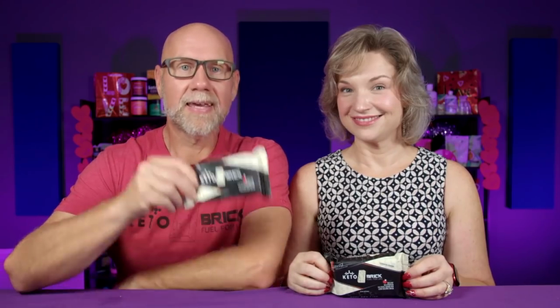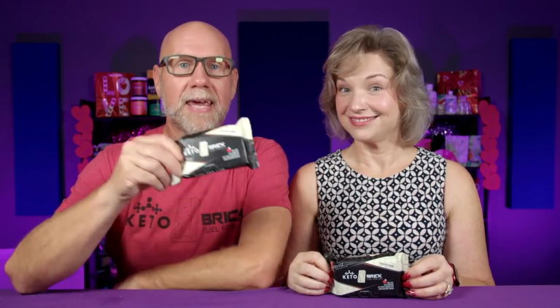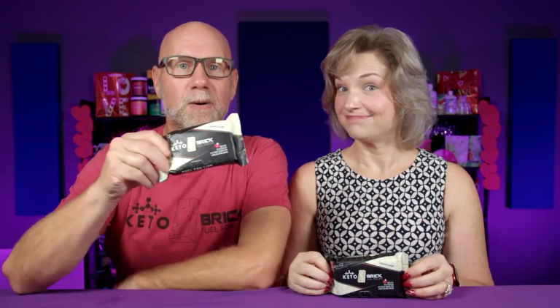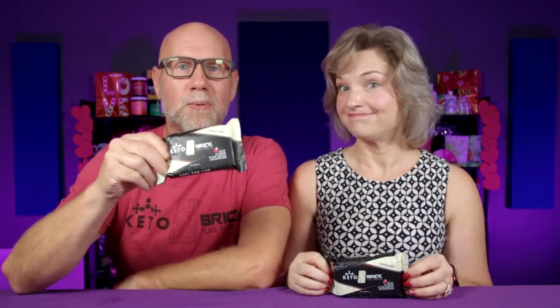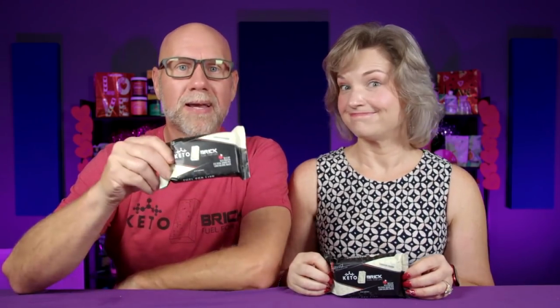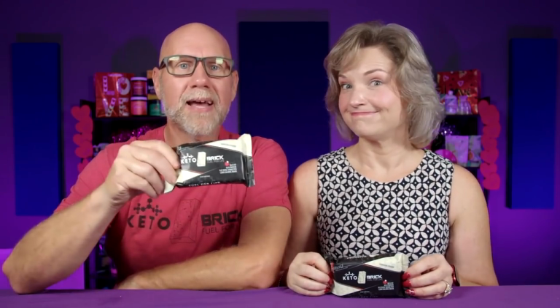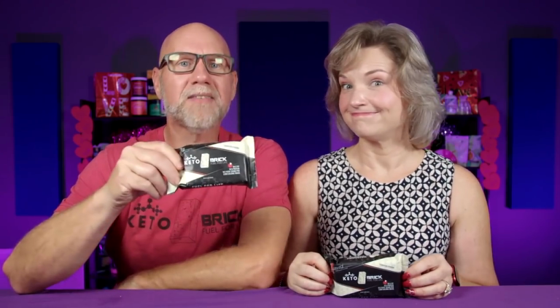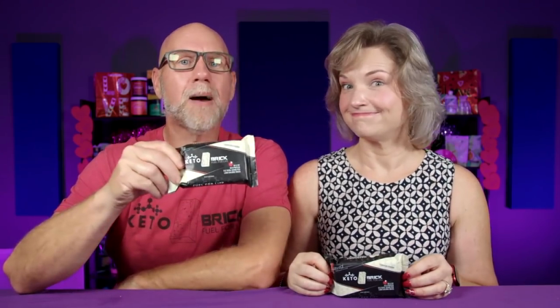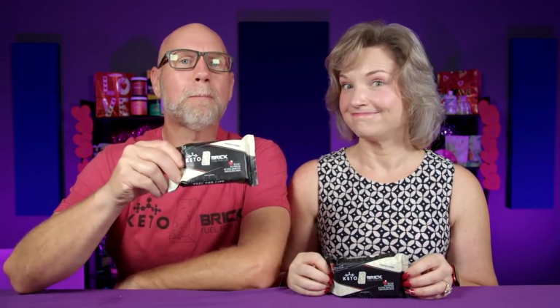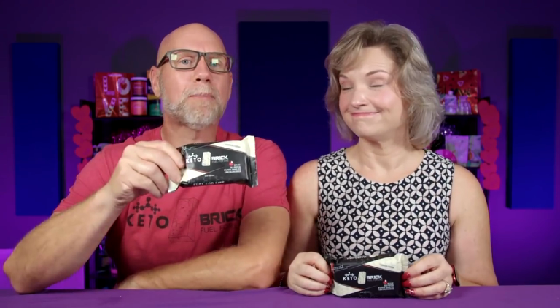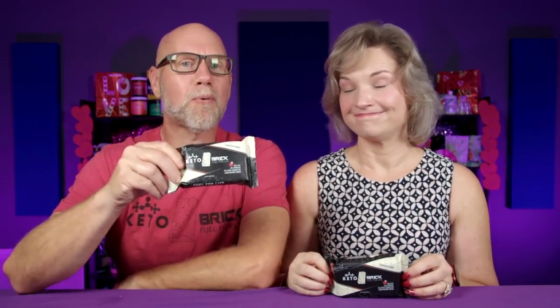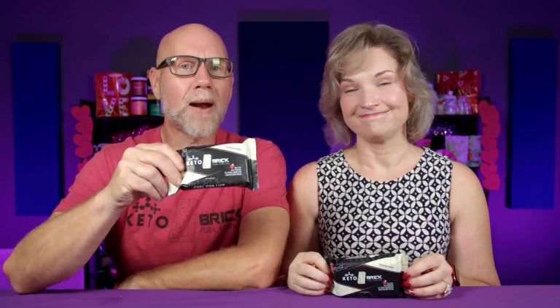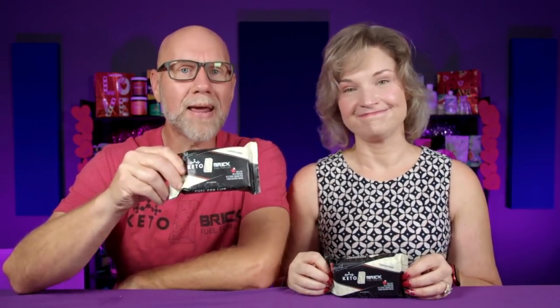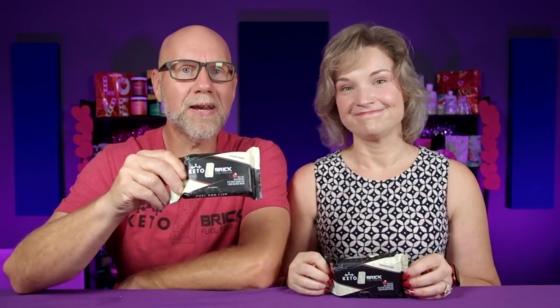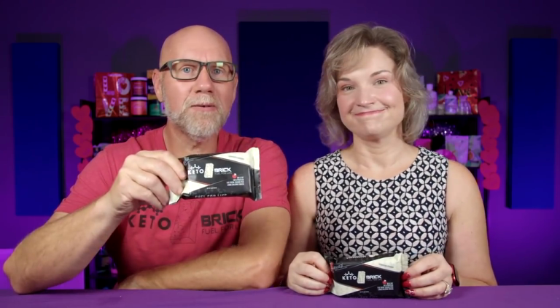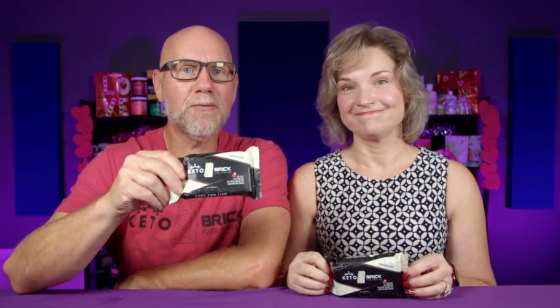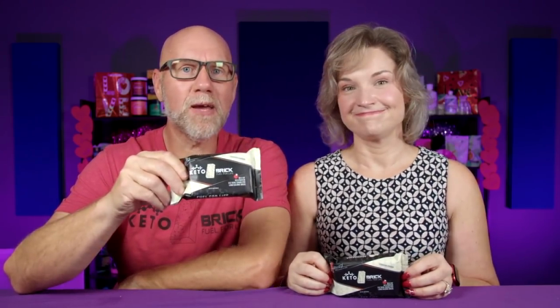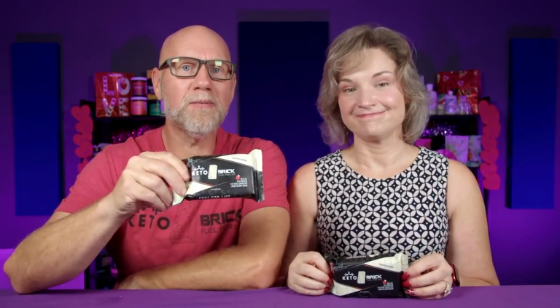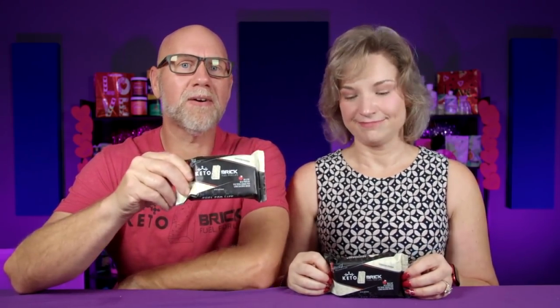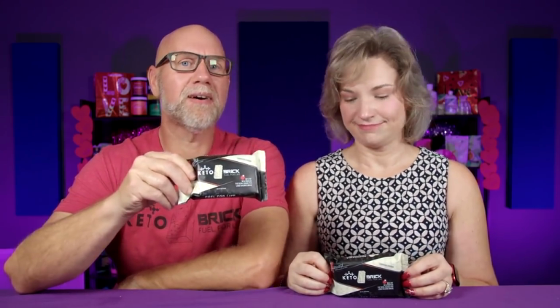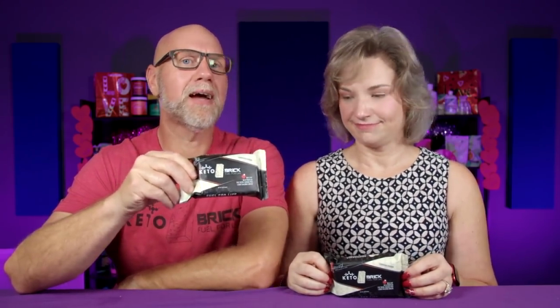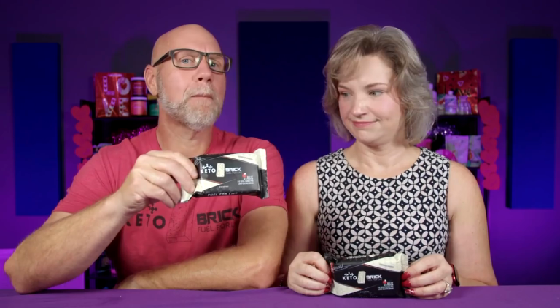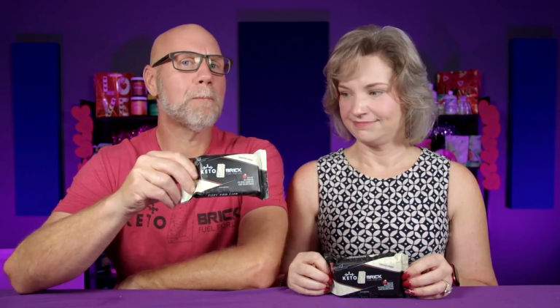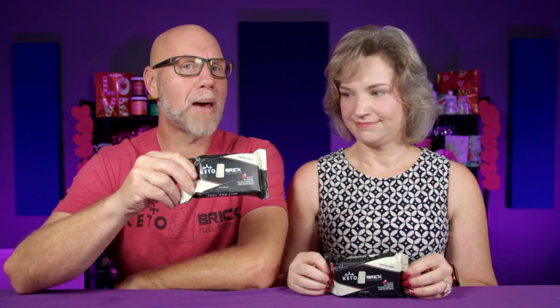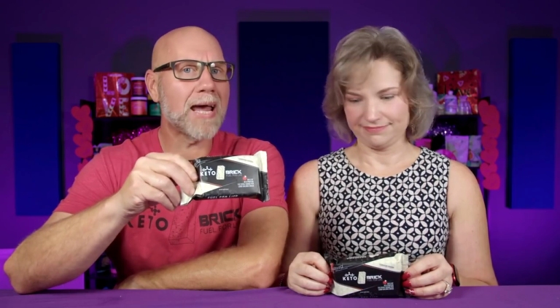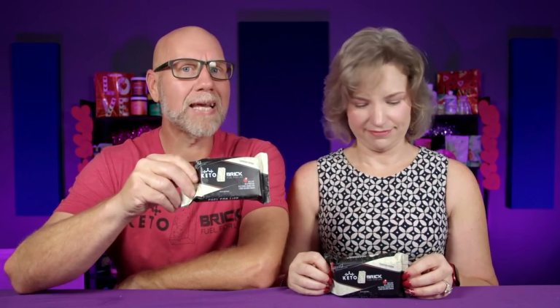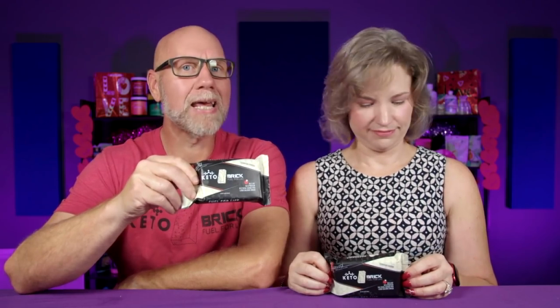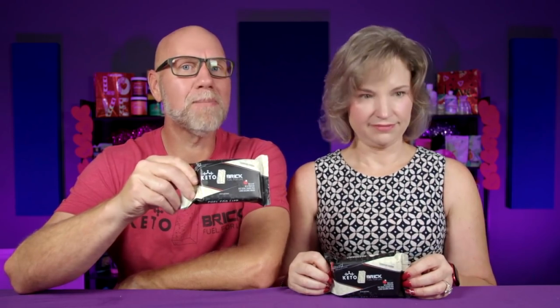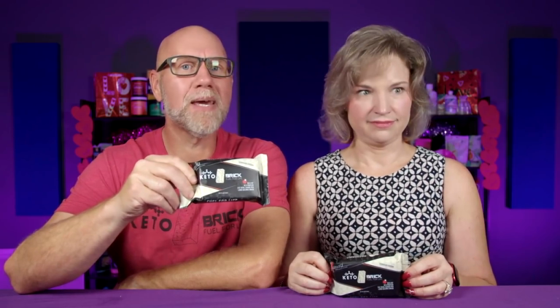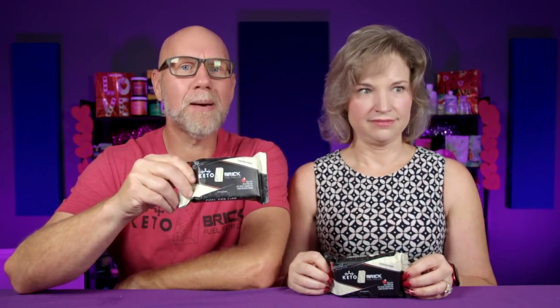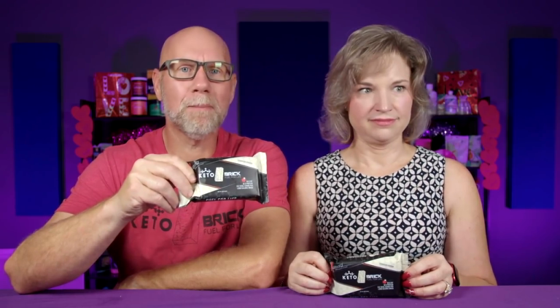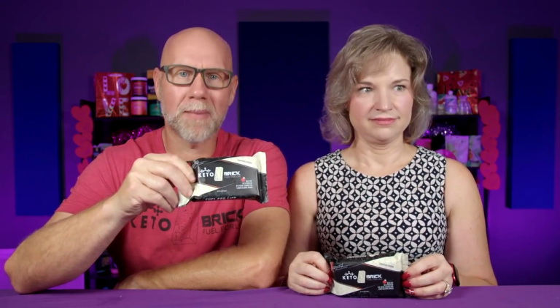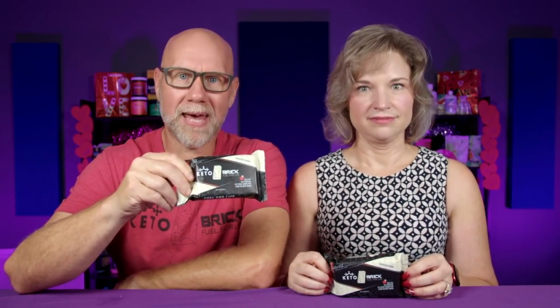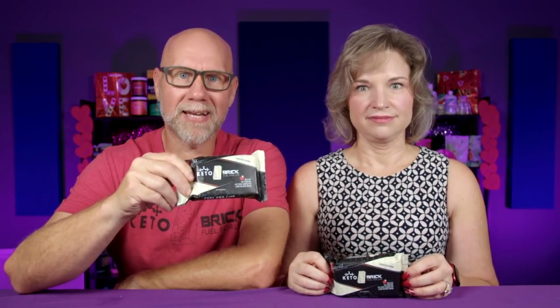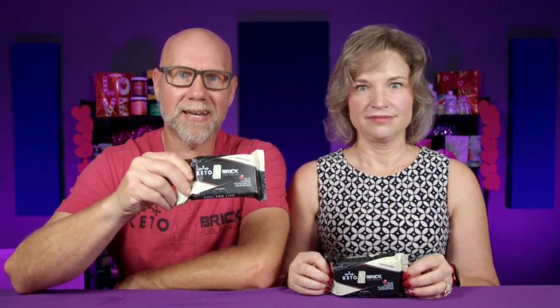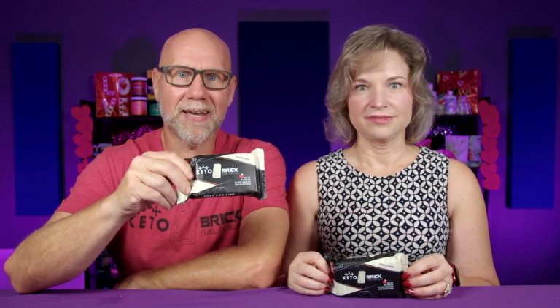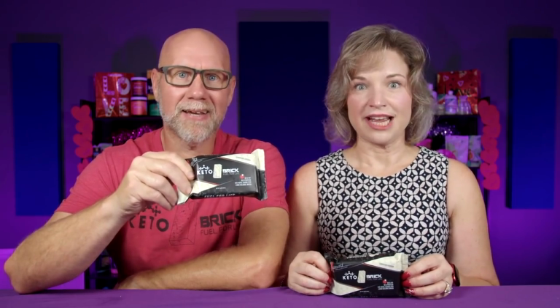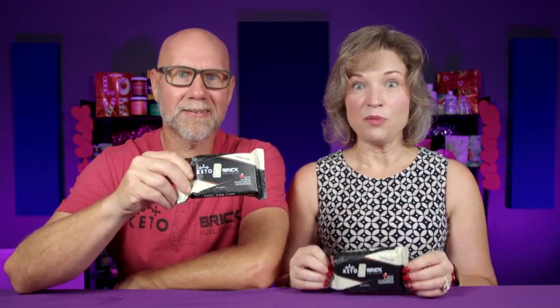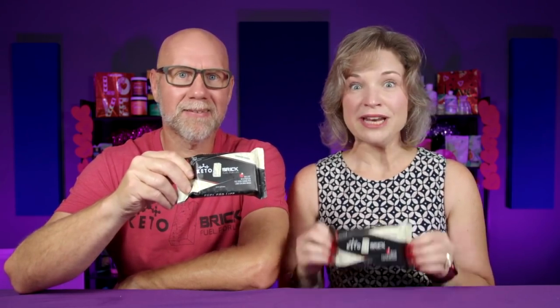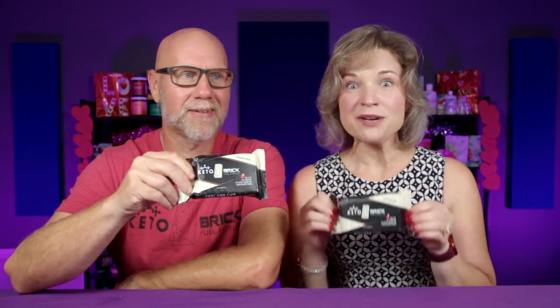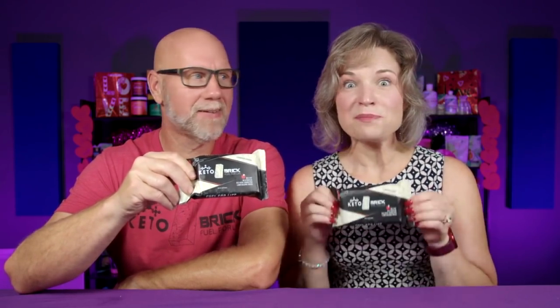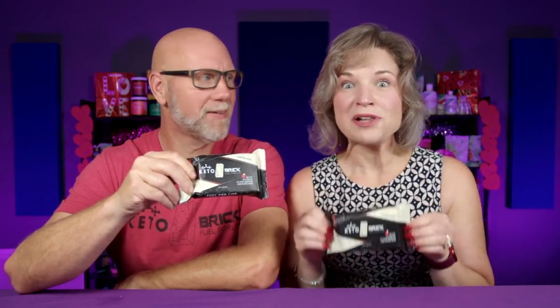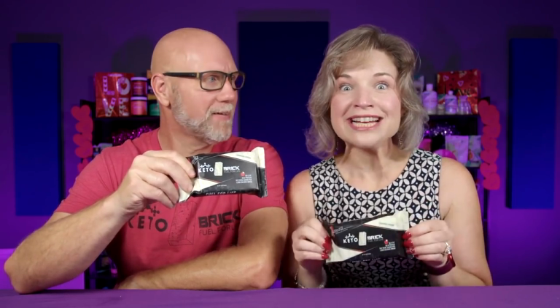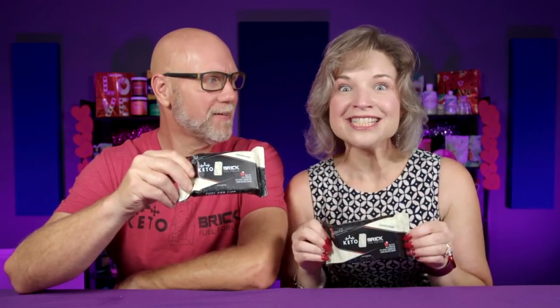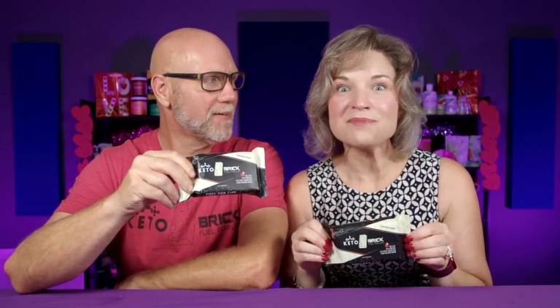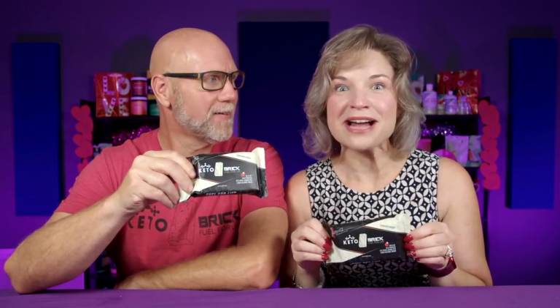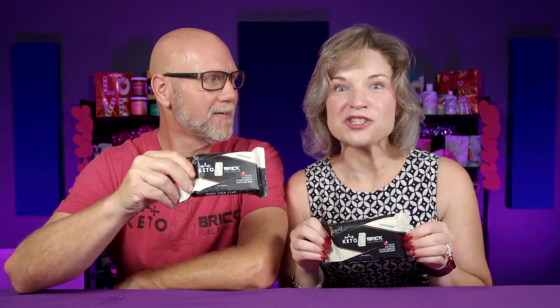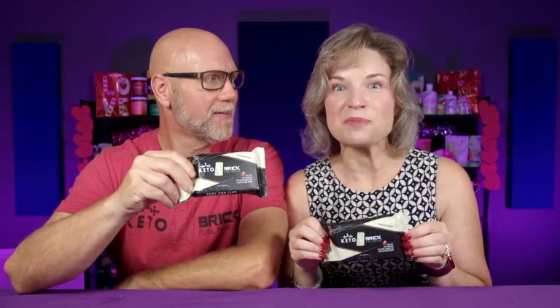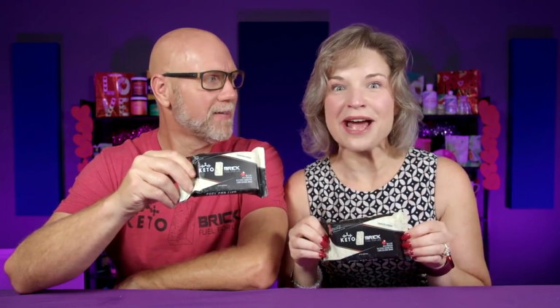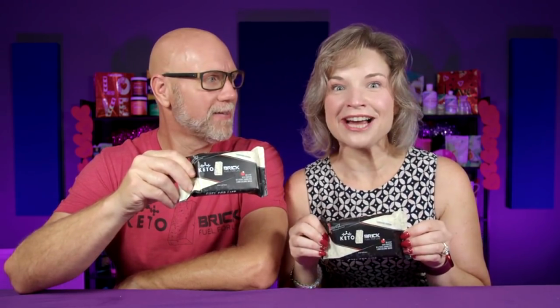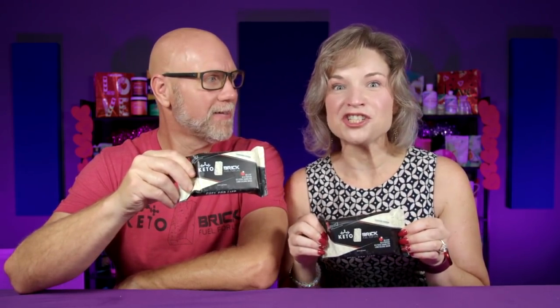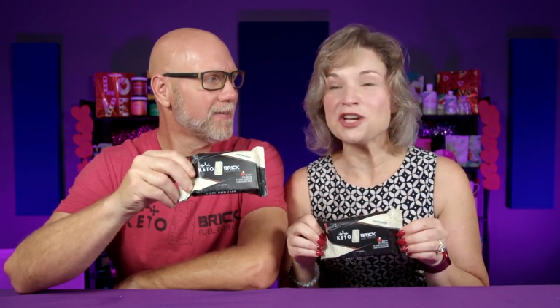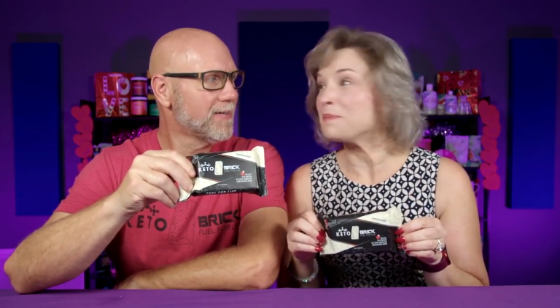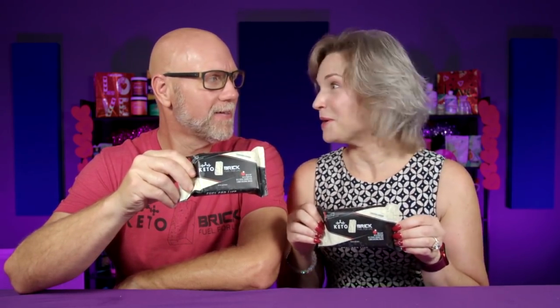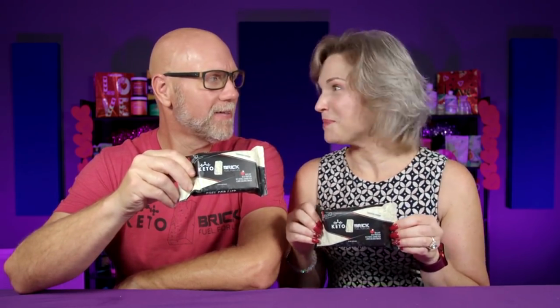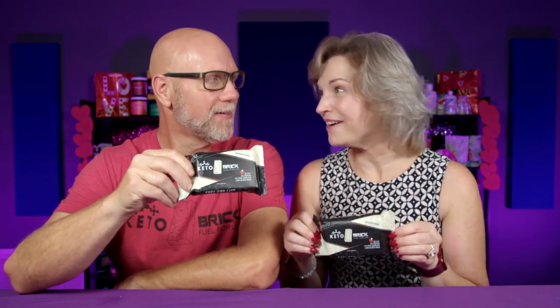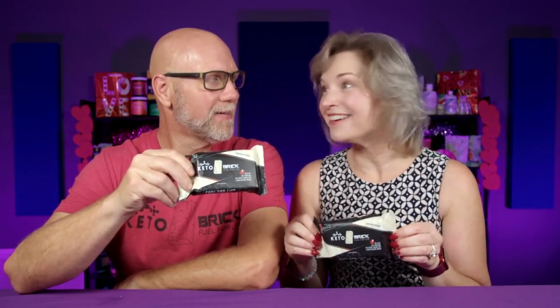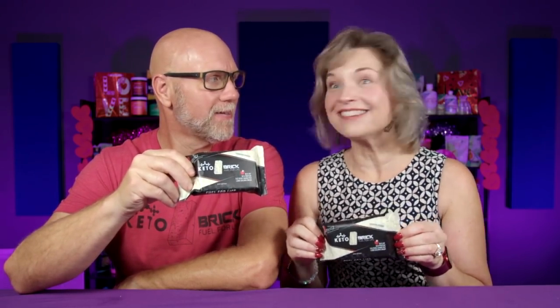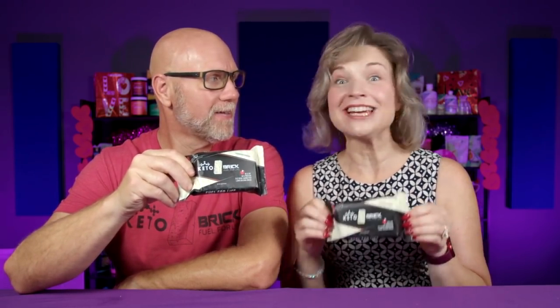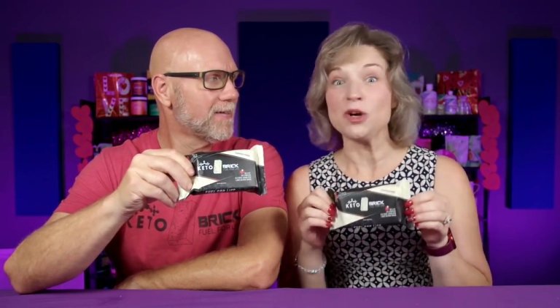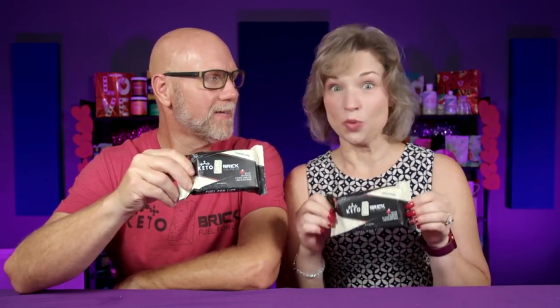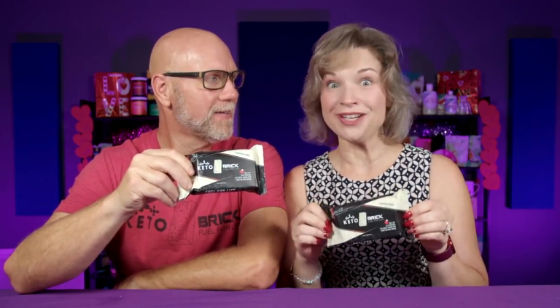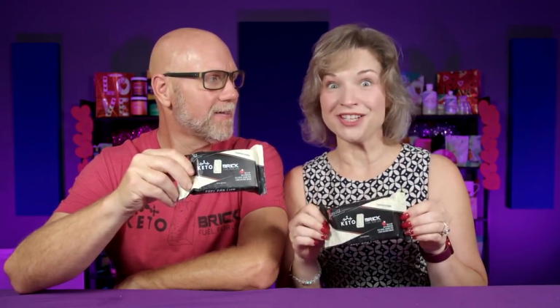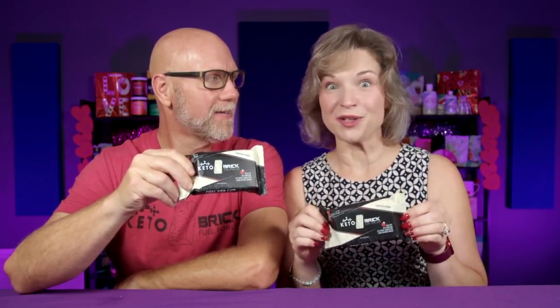Keto Brick has a brand new flavor: Macadamia Madness. And we didn't plan to match the packaging, but apparently we do.